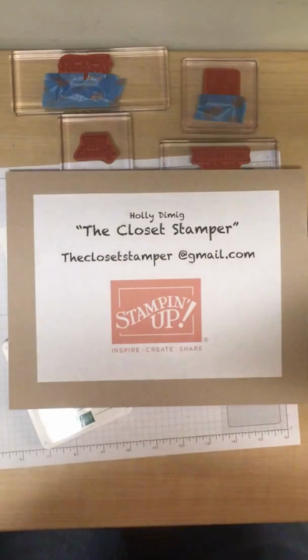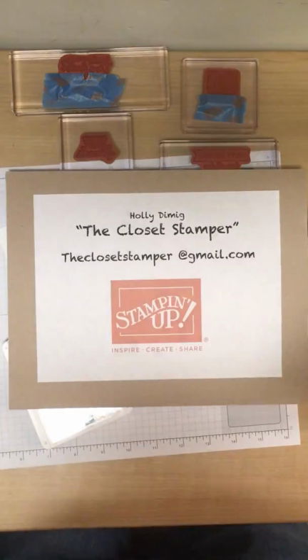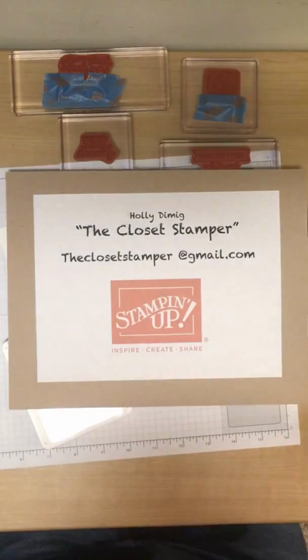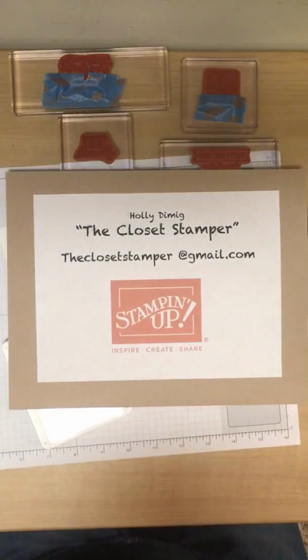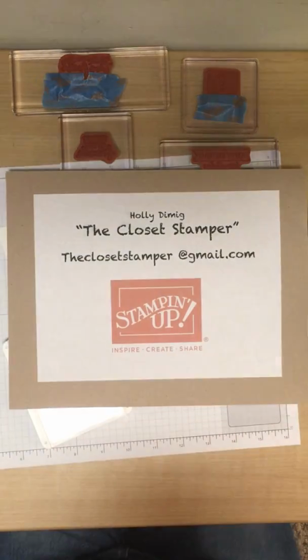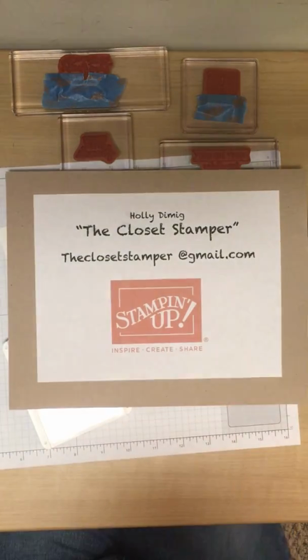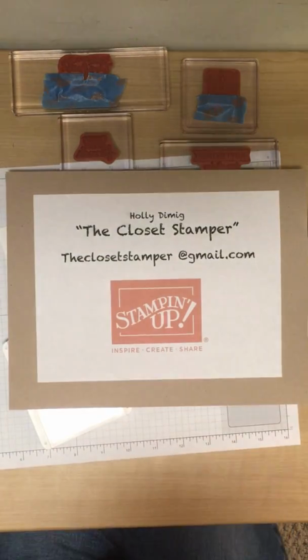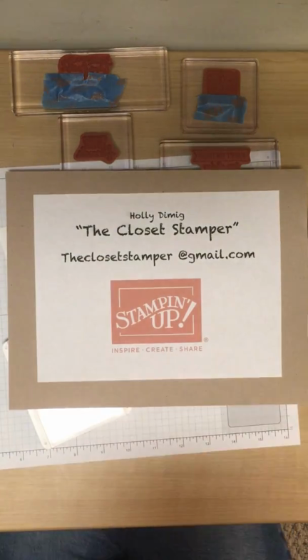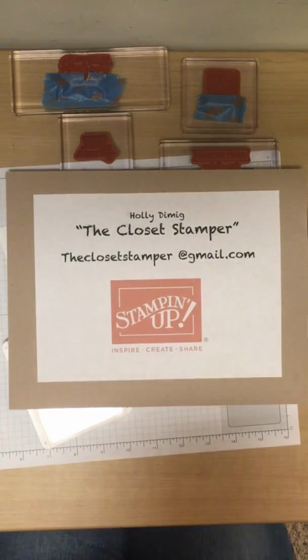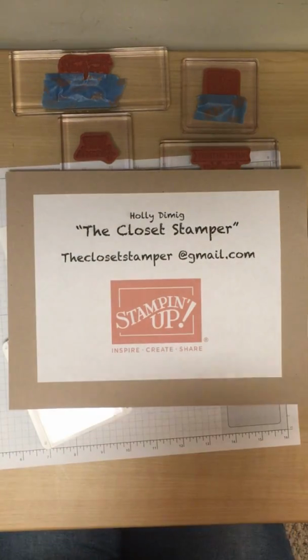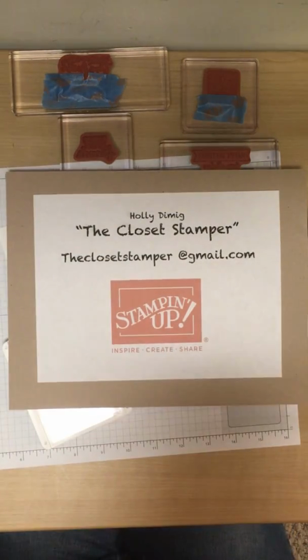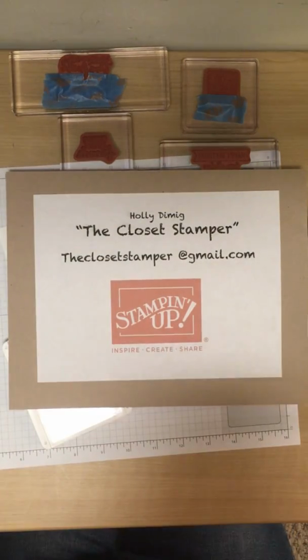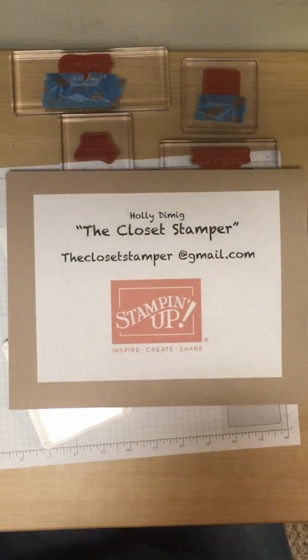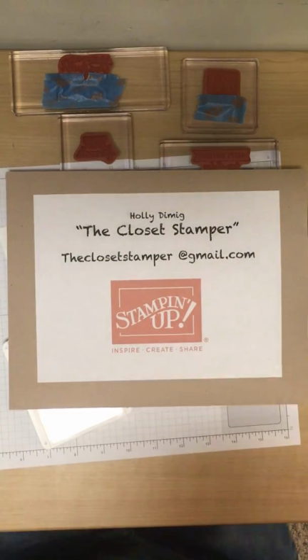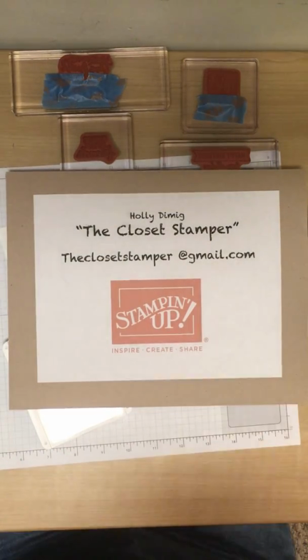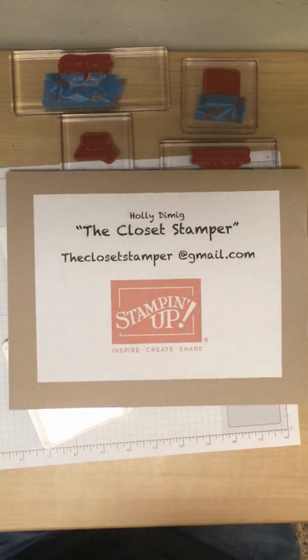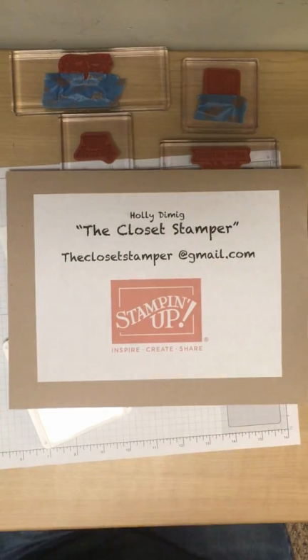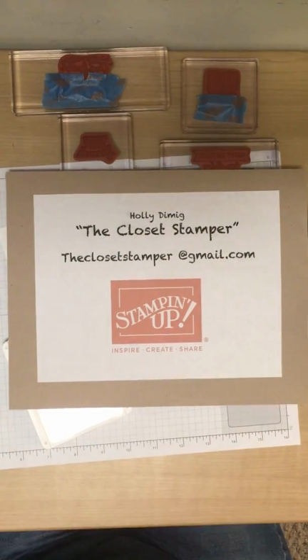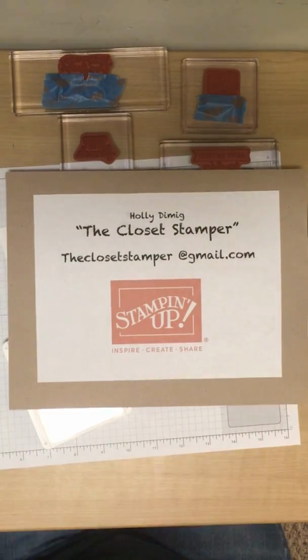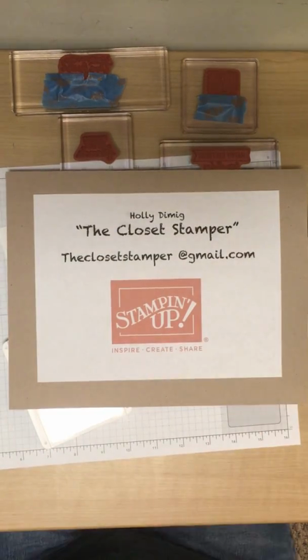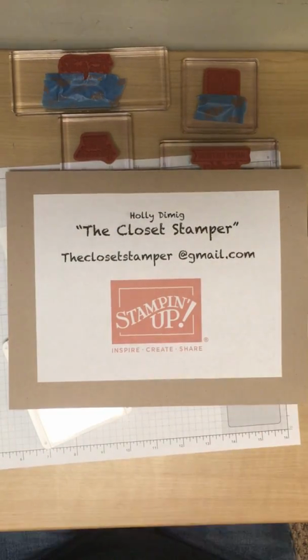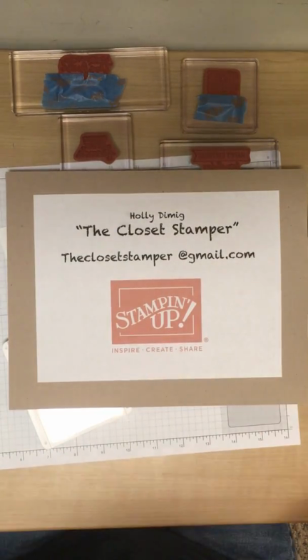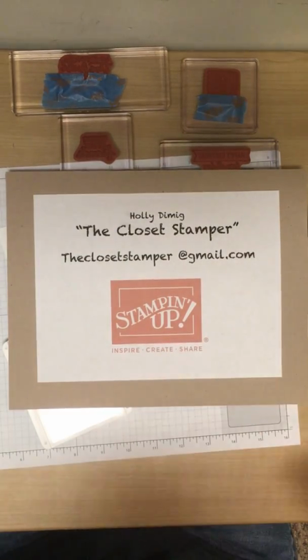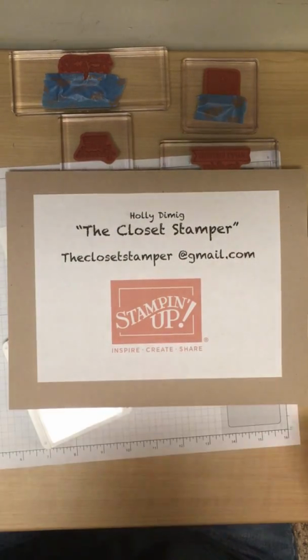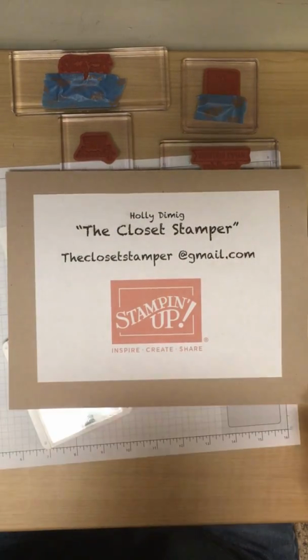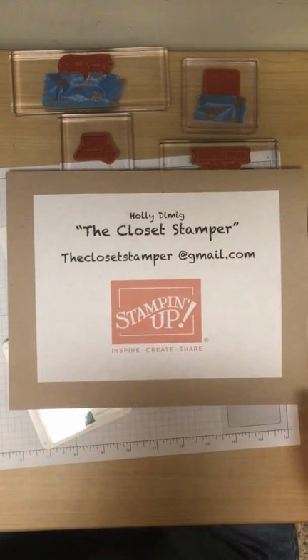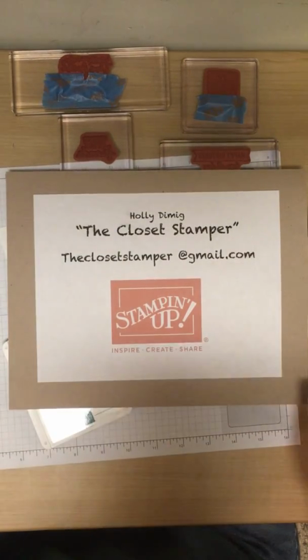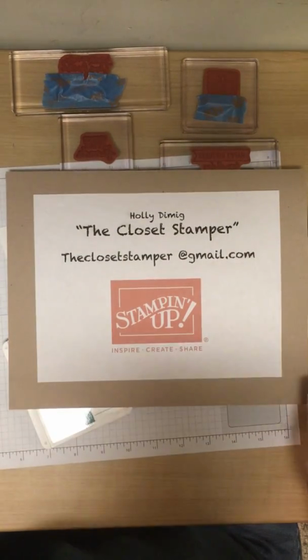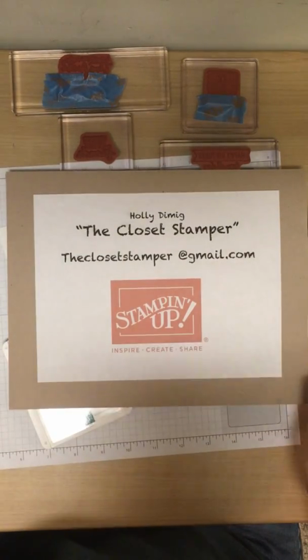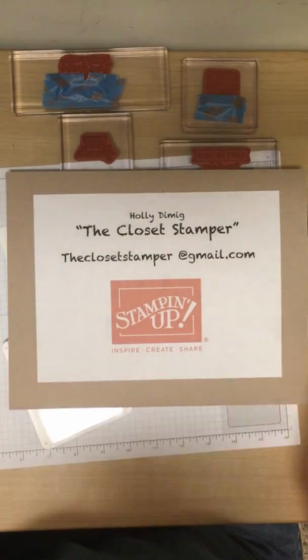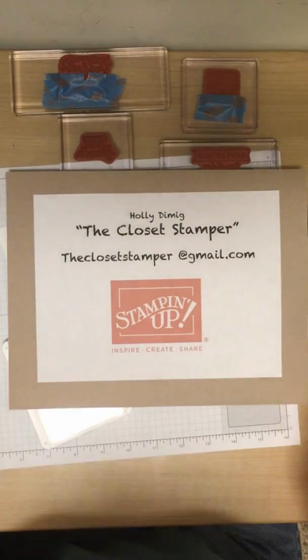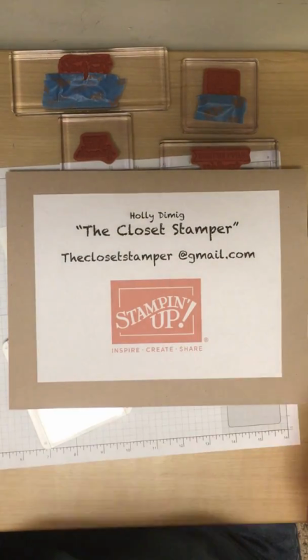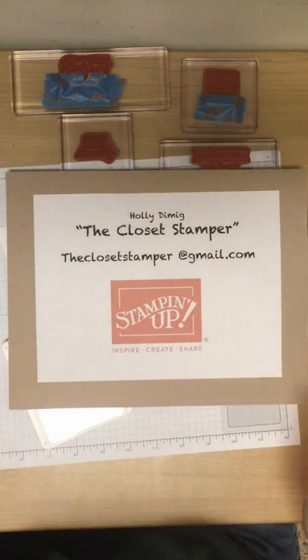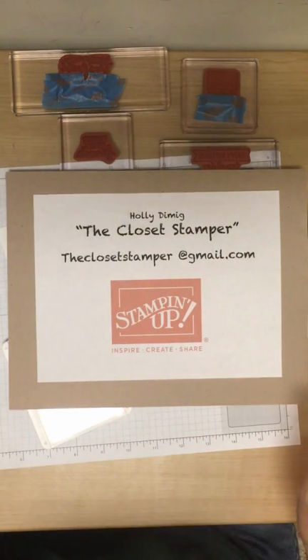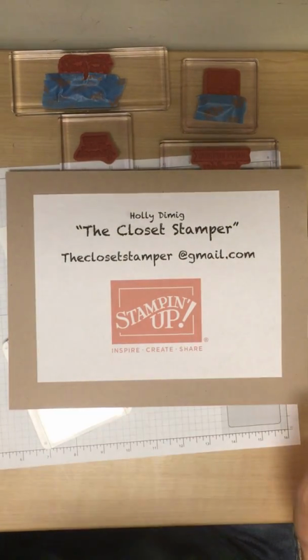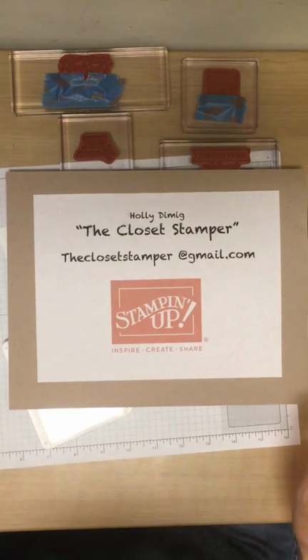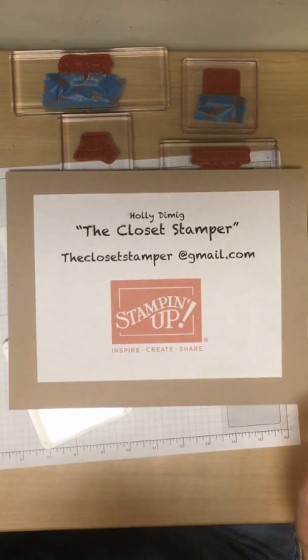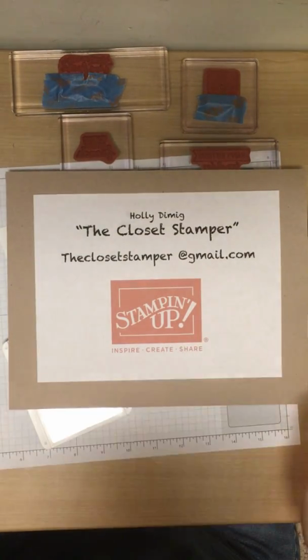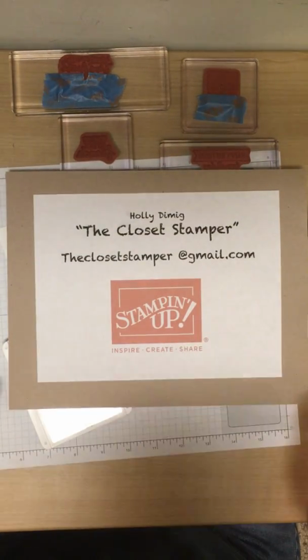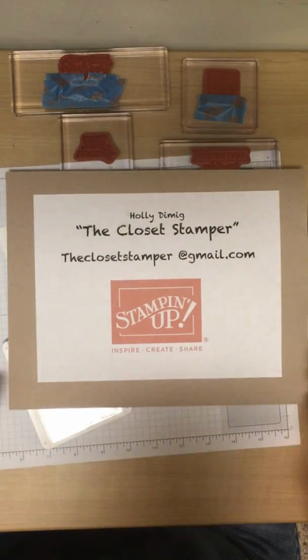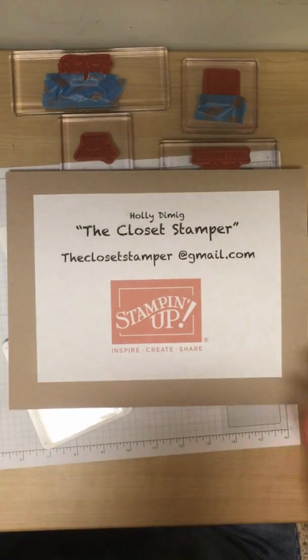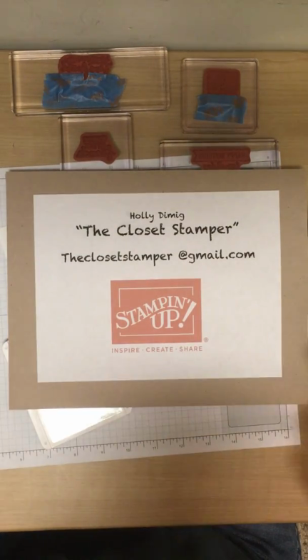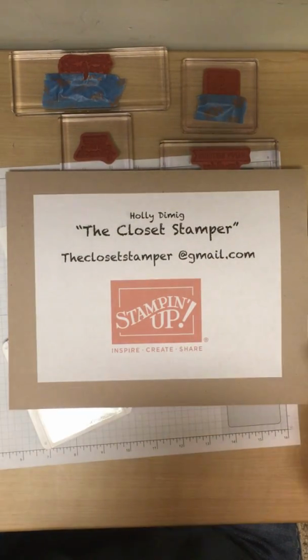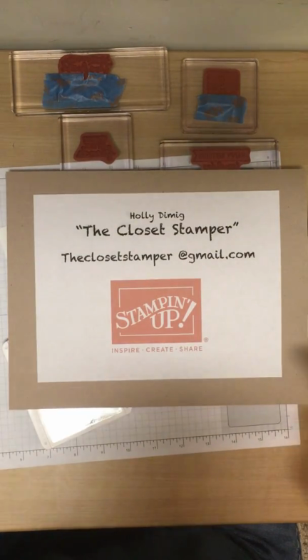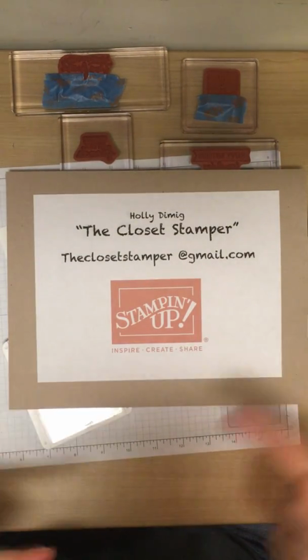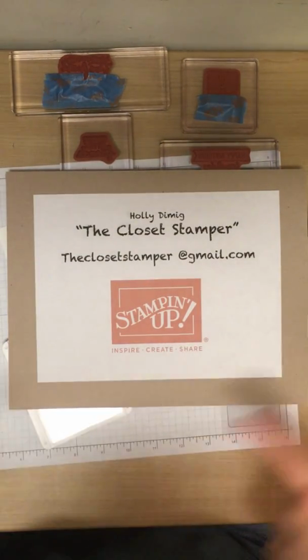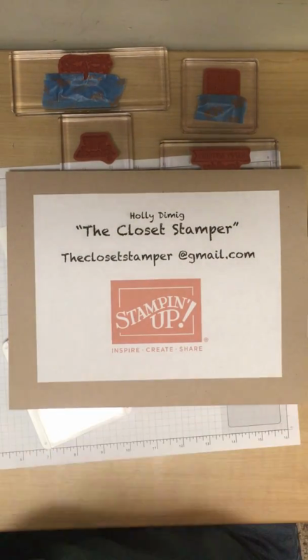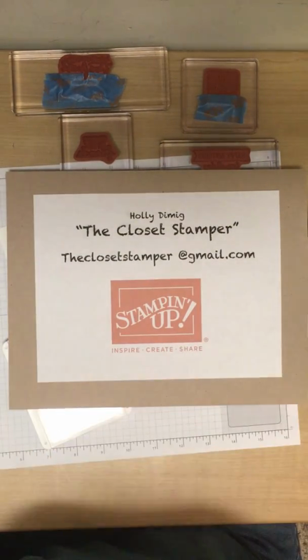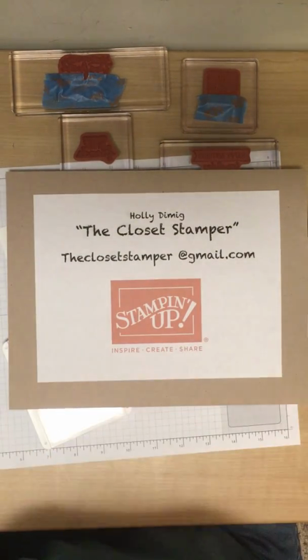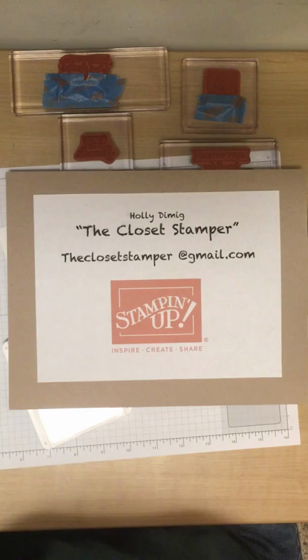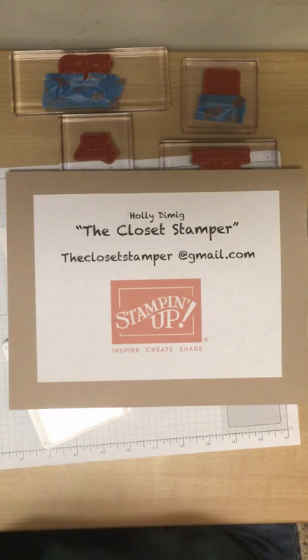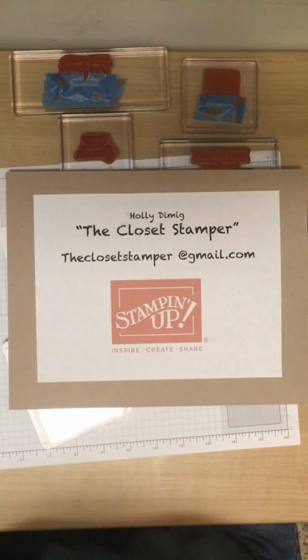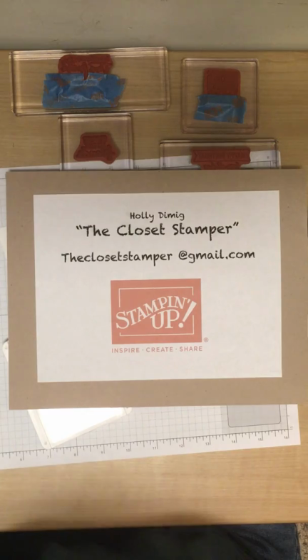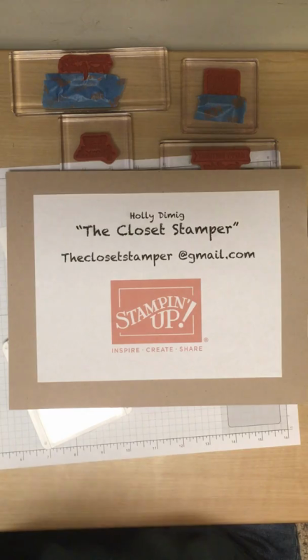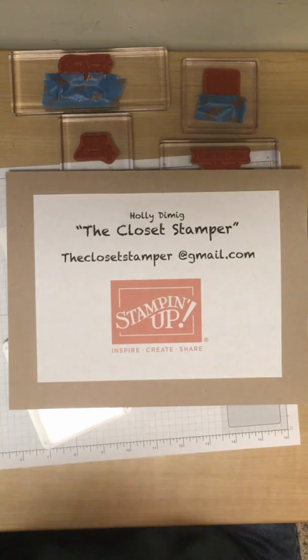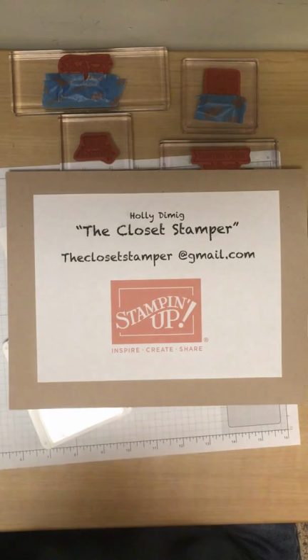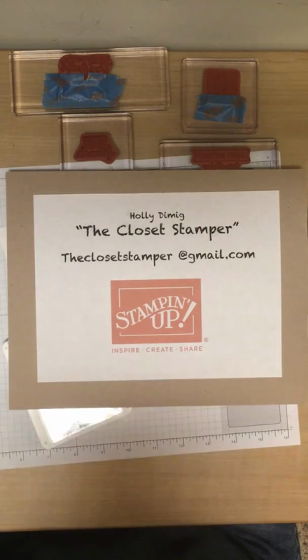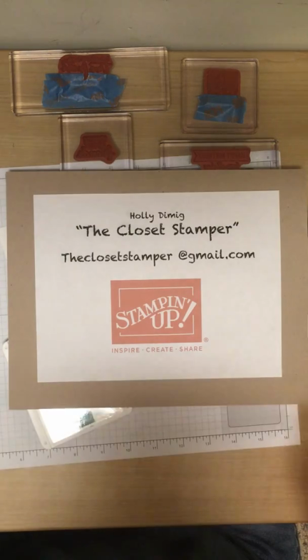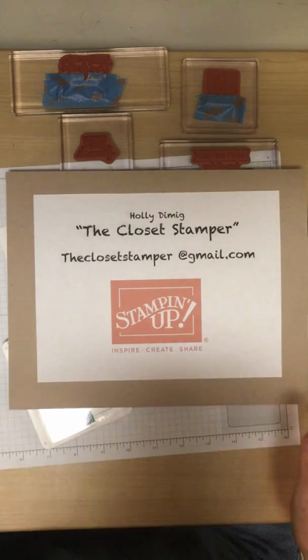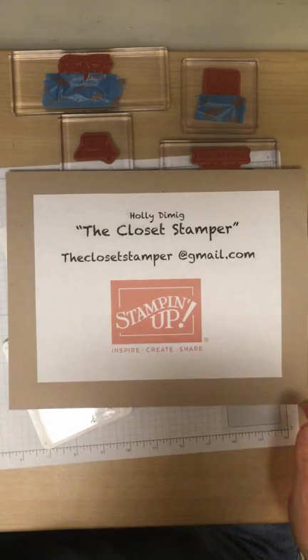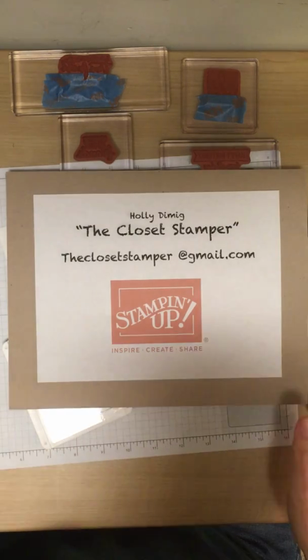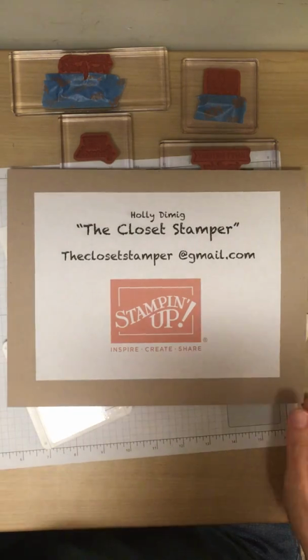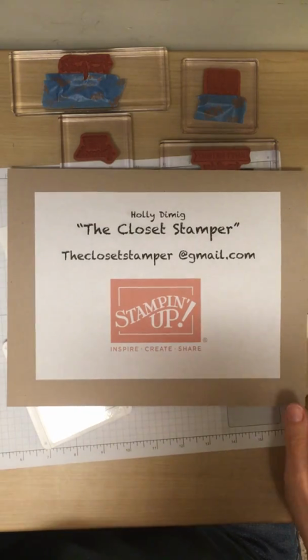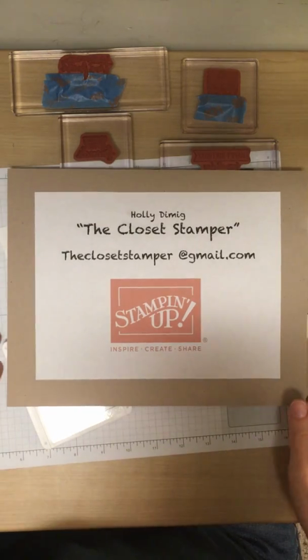Hi everybody, this is Holly Demig. I'm the Closet Stamper. I am an independent Stampin' Up! demonstrator.